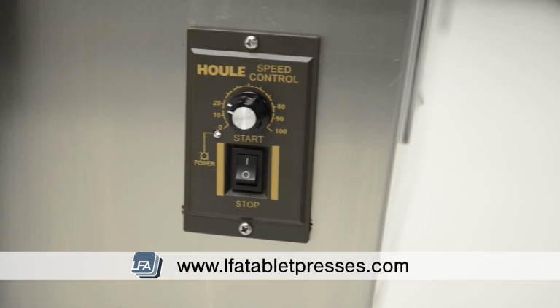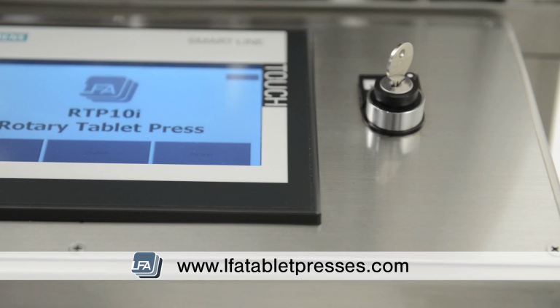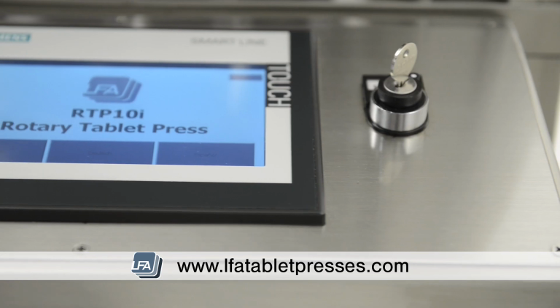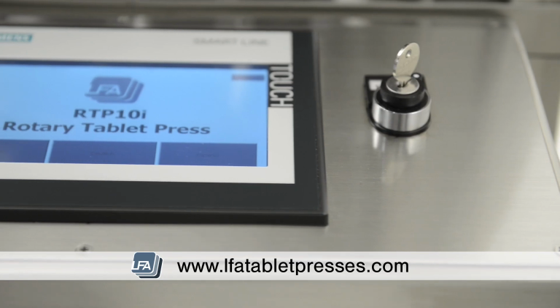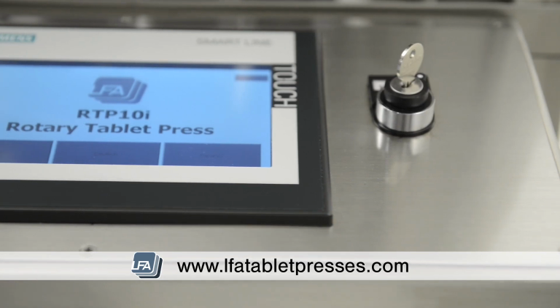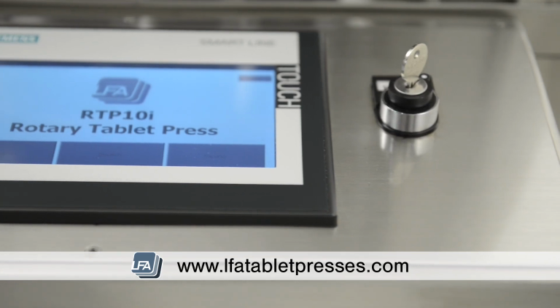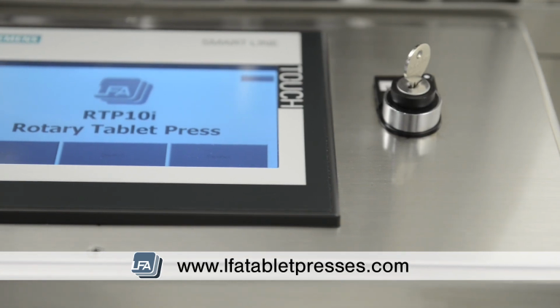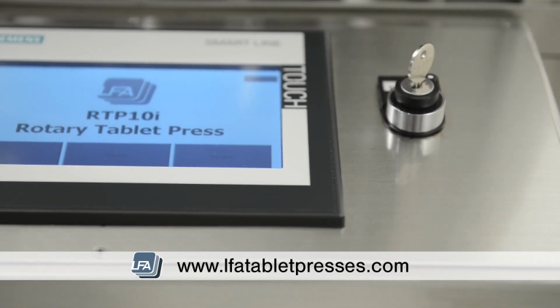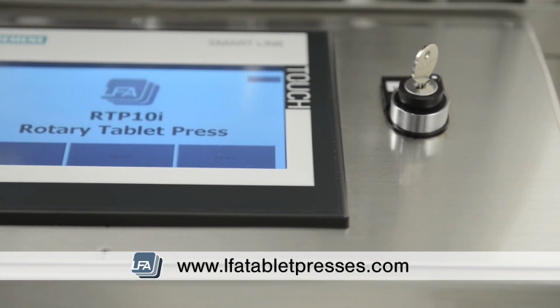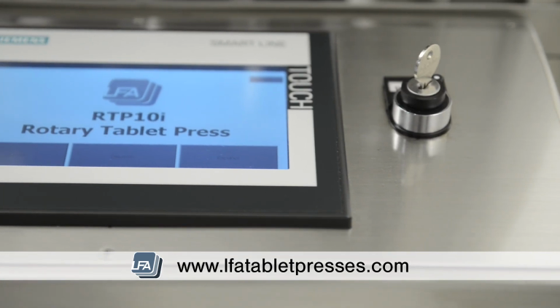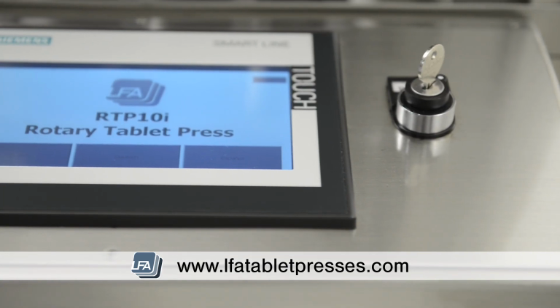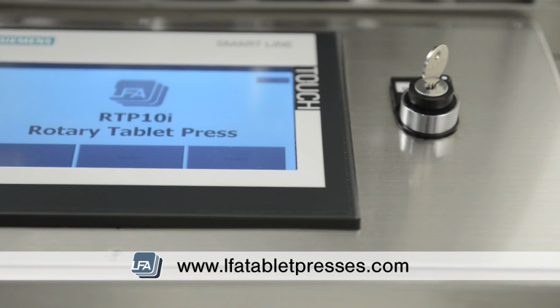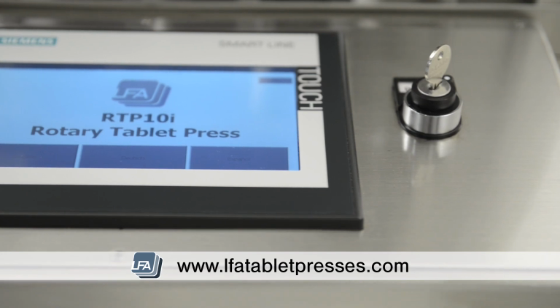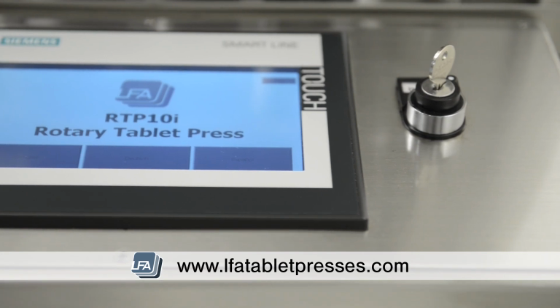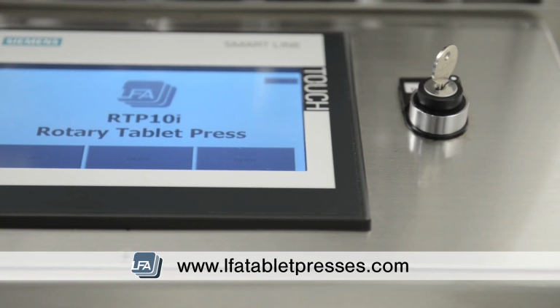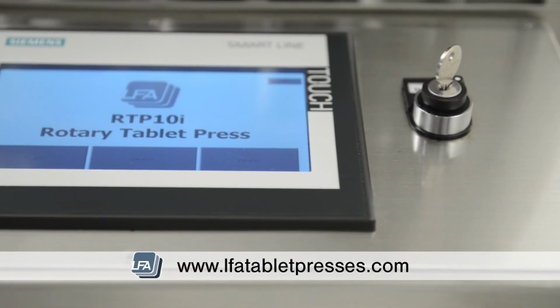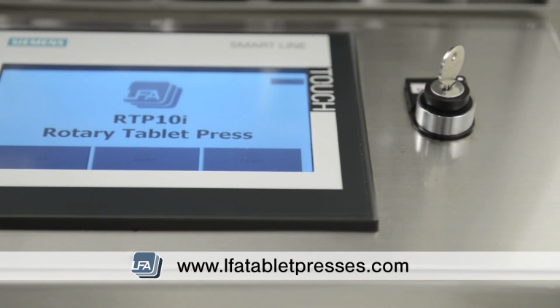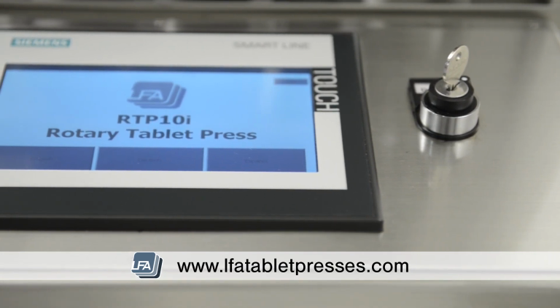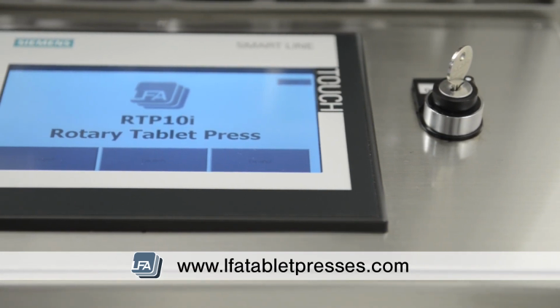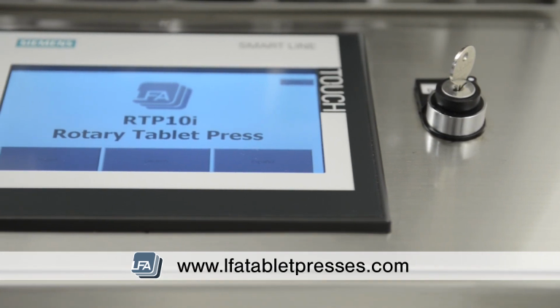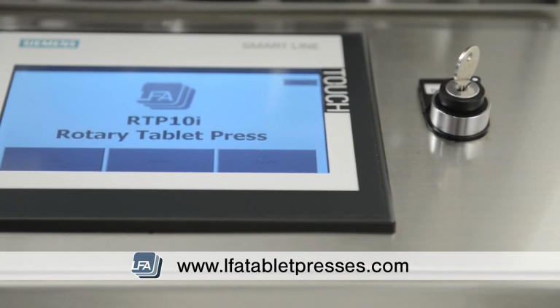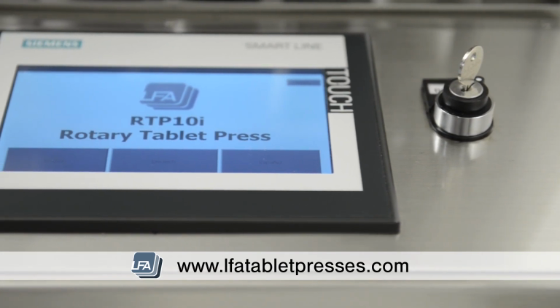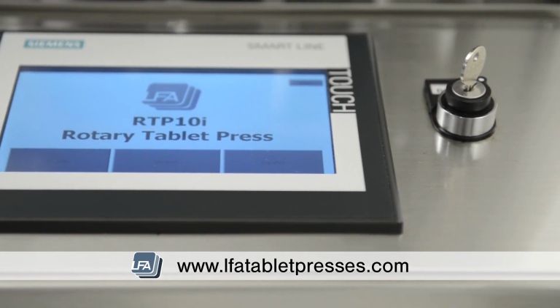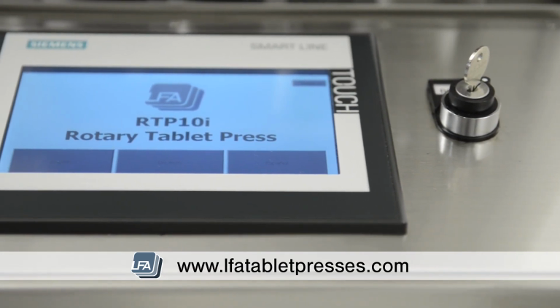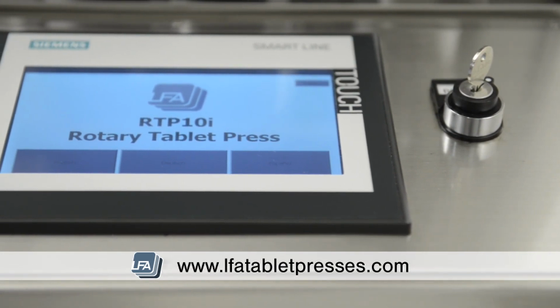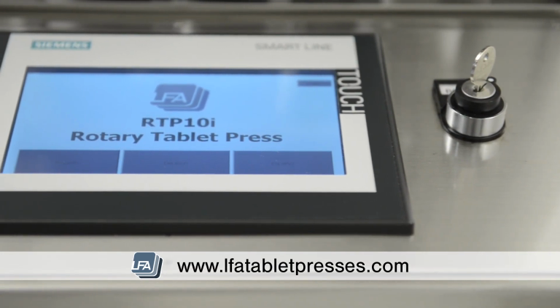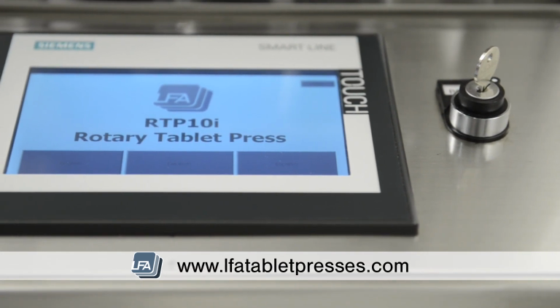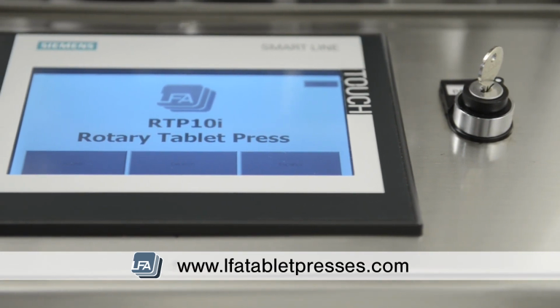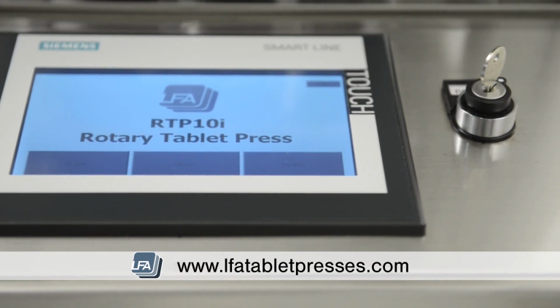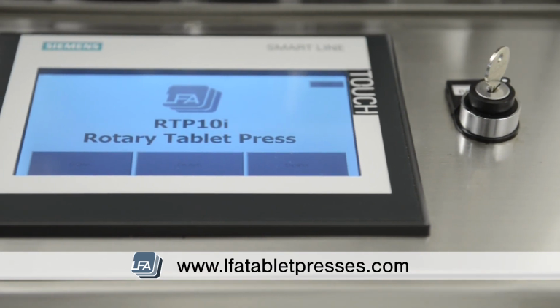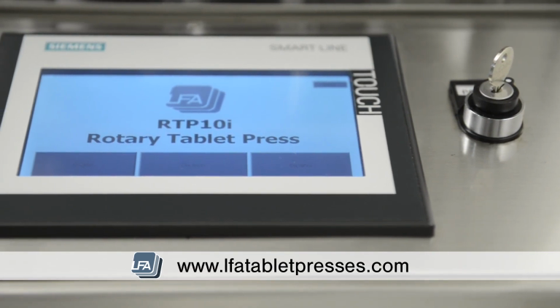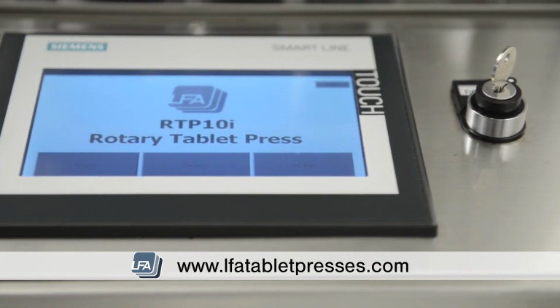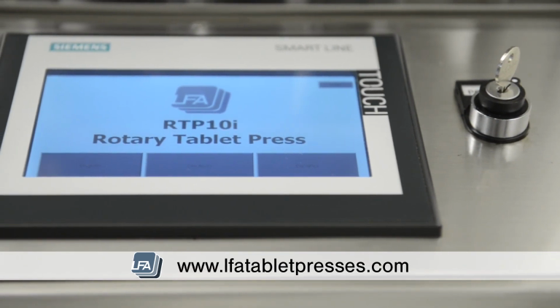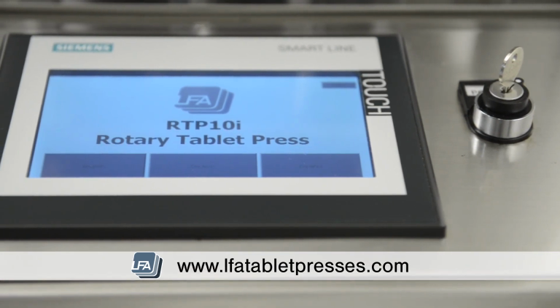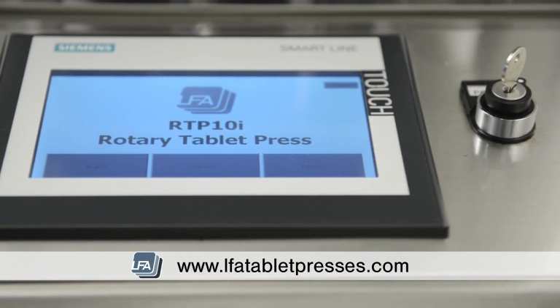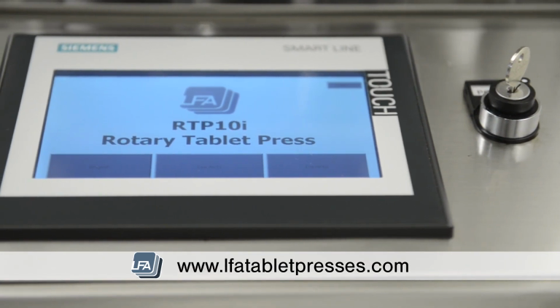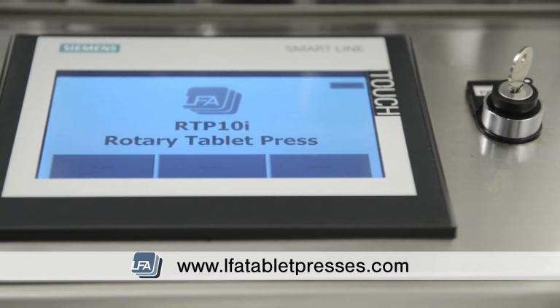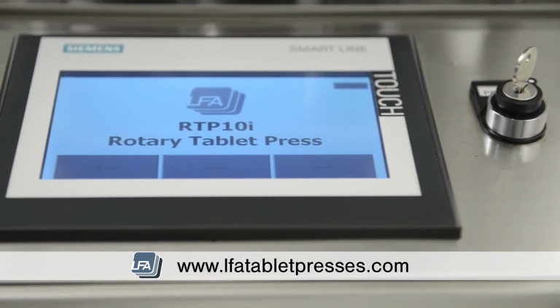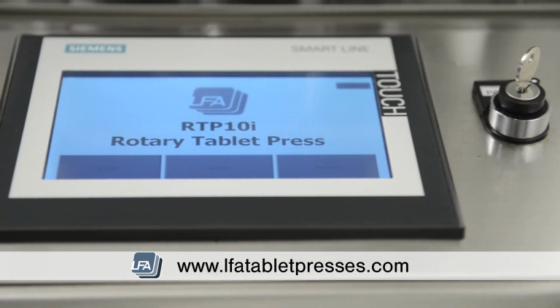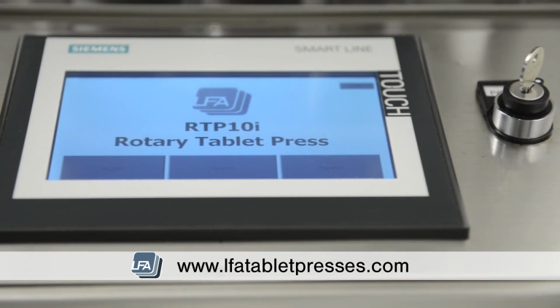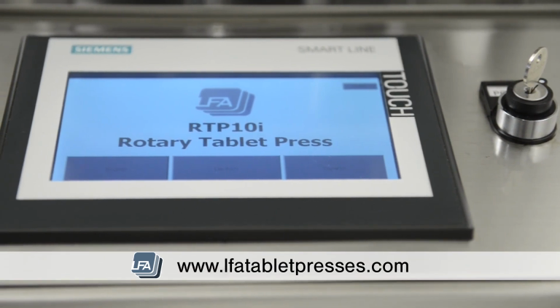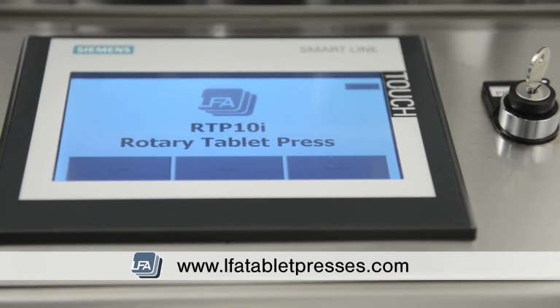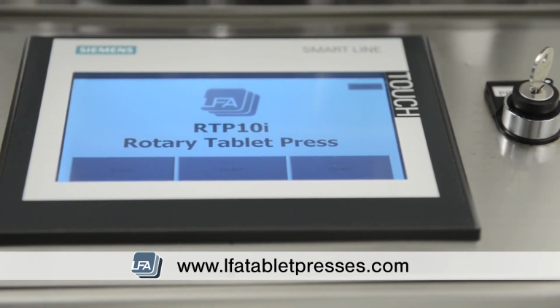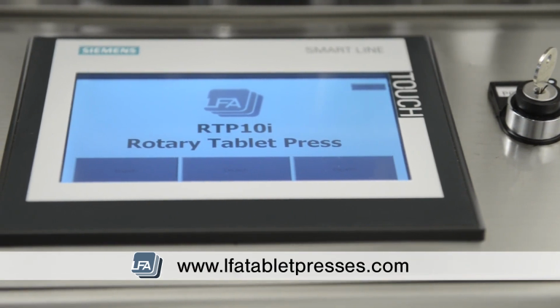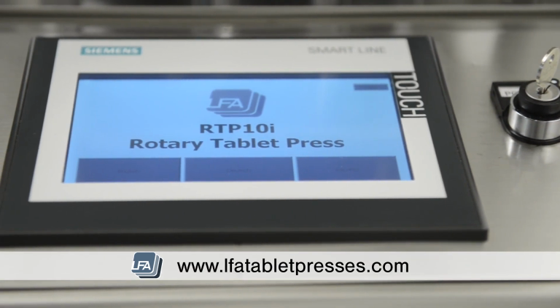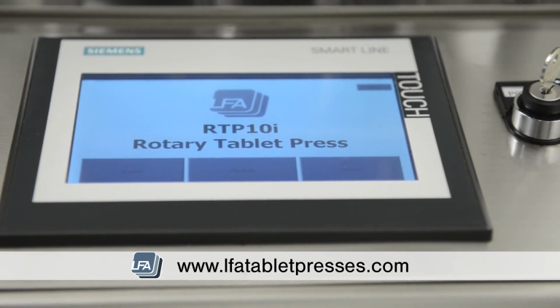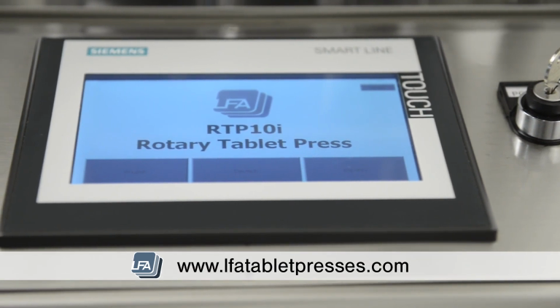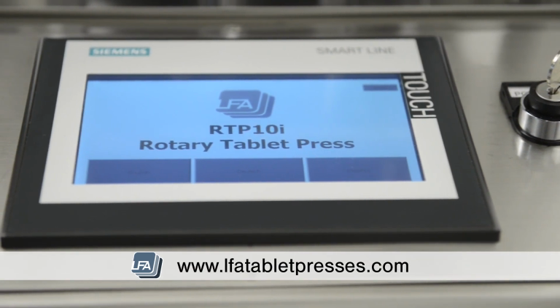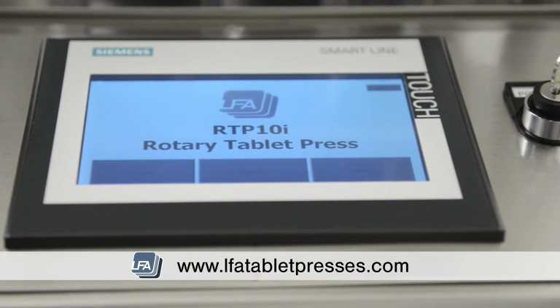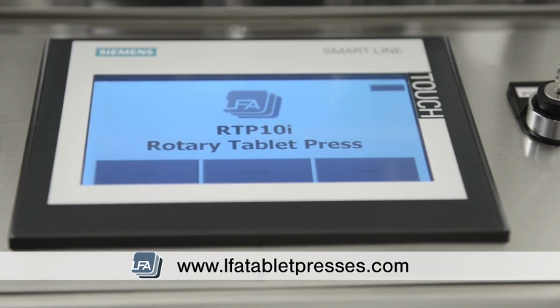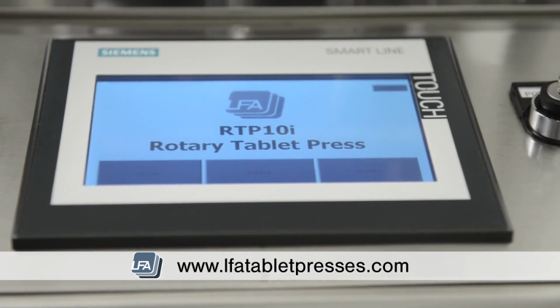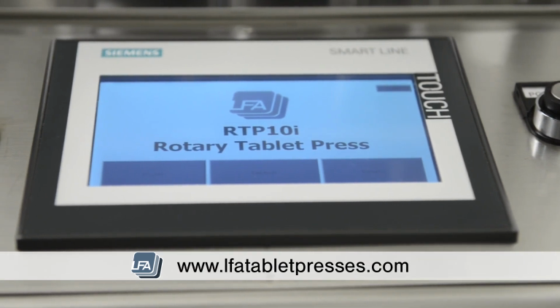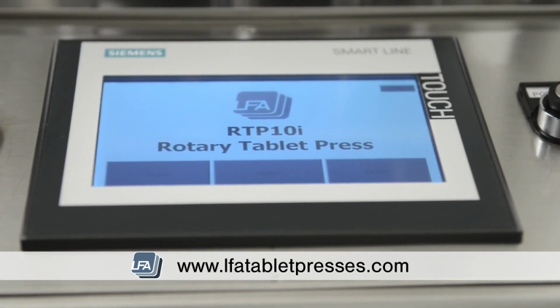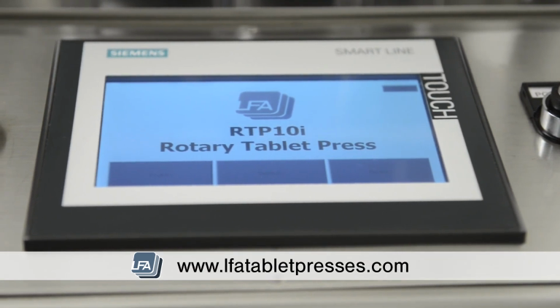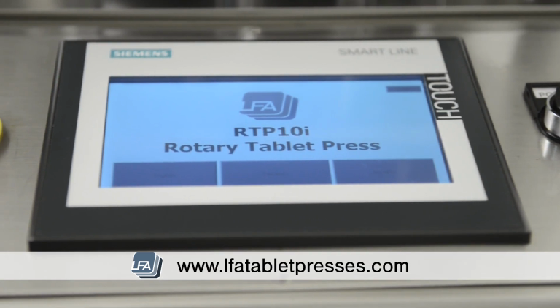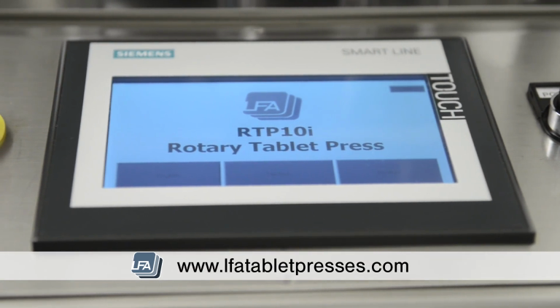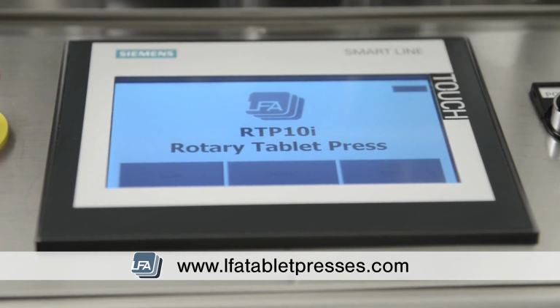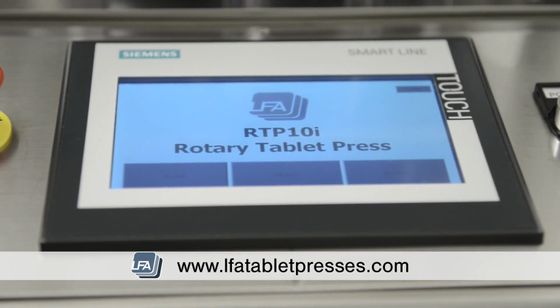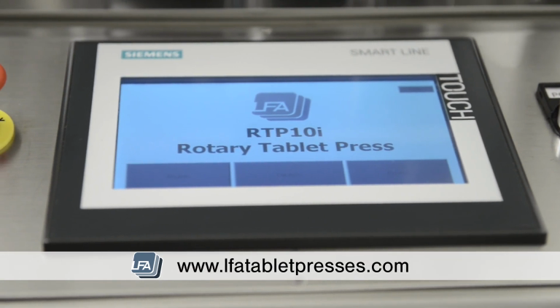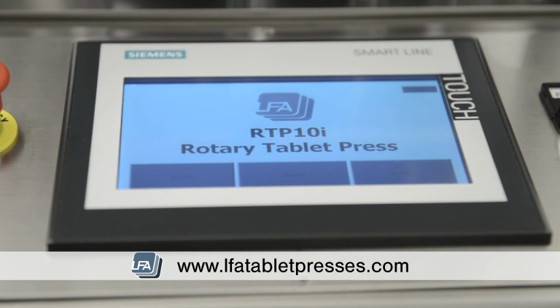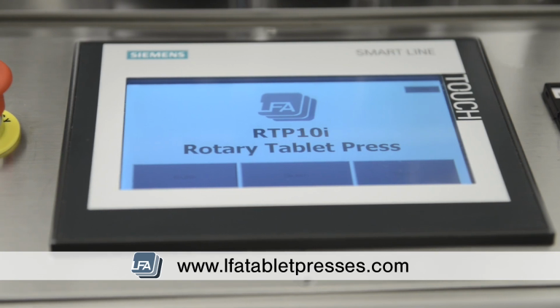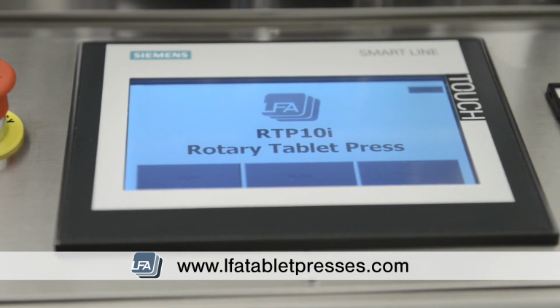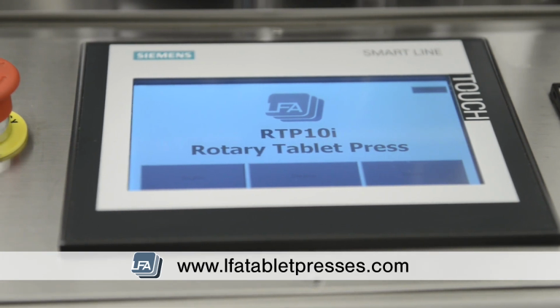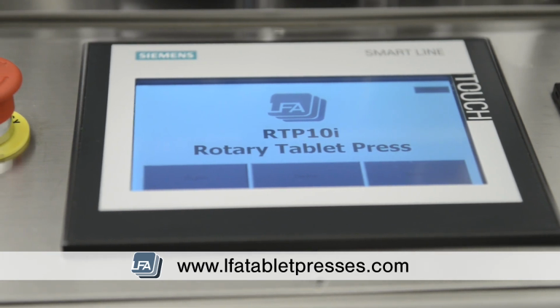The touchscreen controls turret speed, pressure and fill depth, making tablet pressing easier, faster and more efficient.